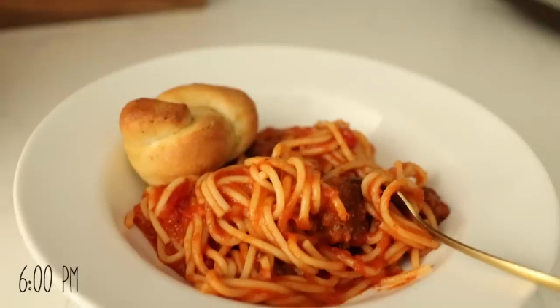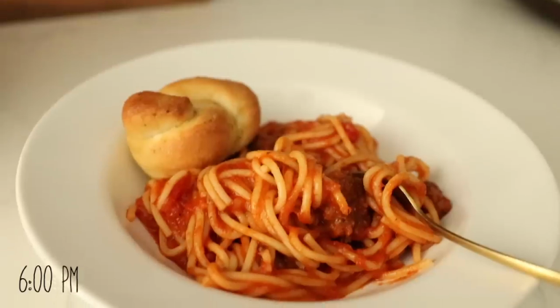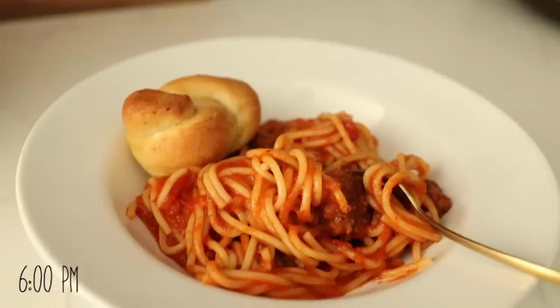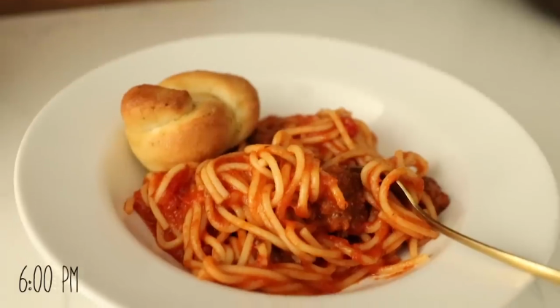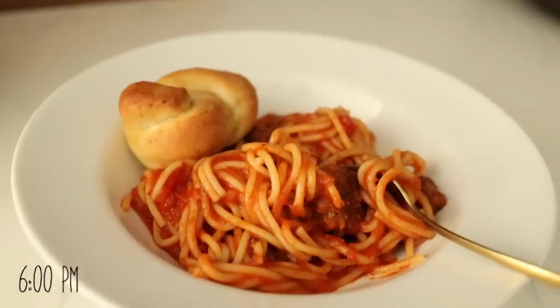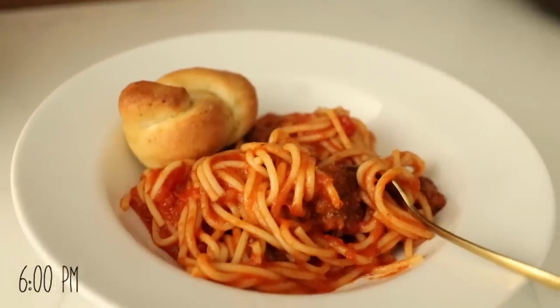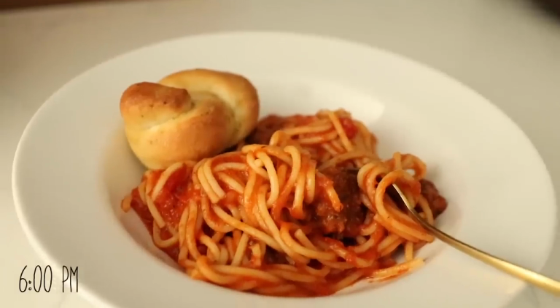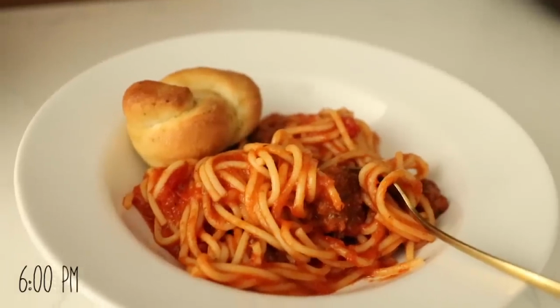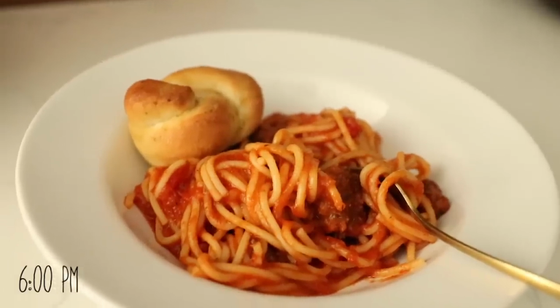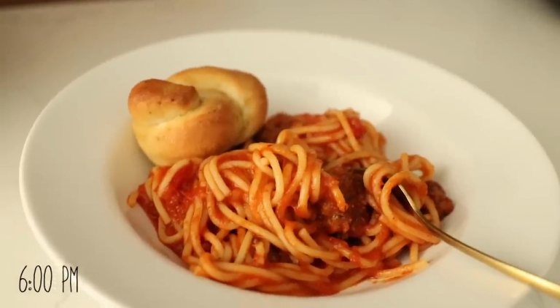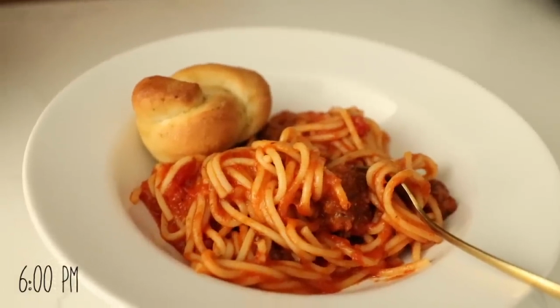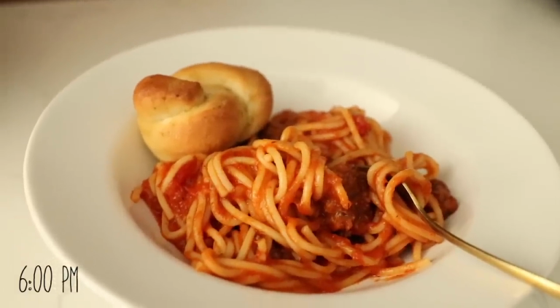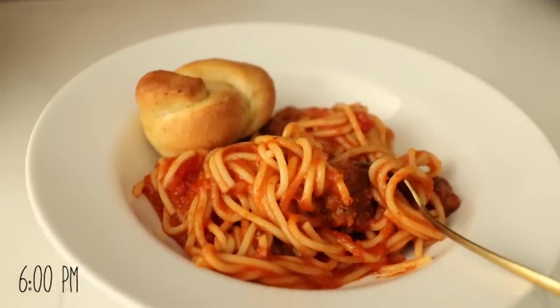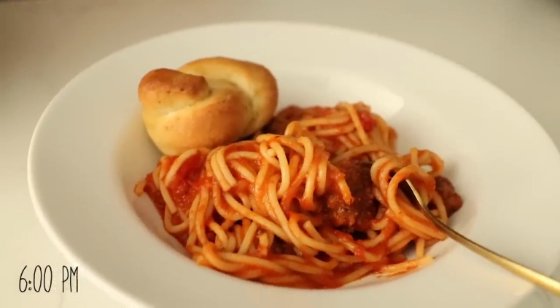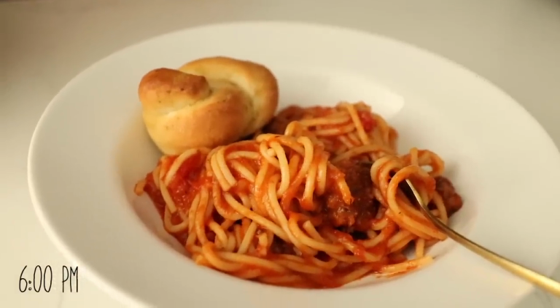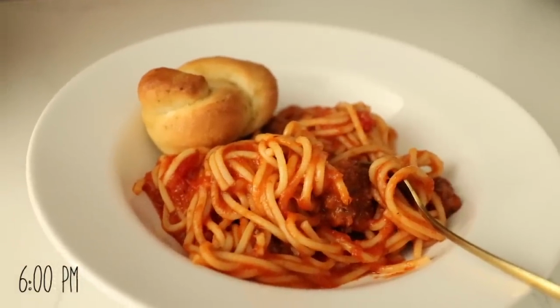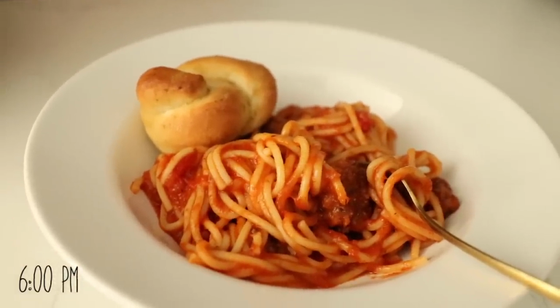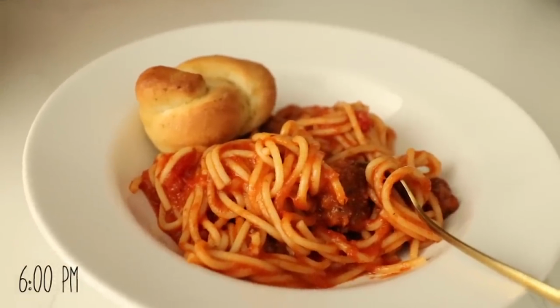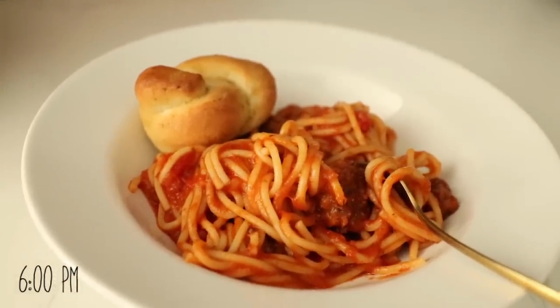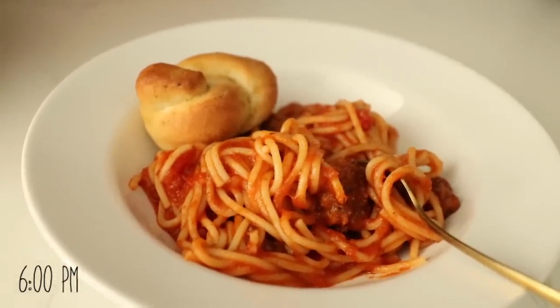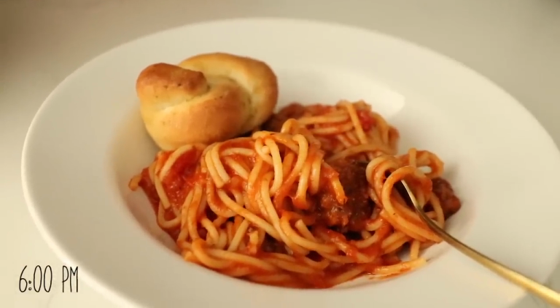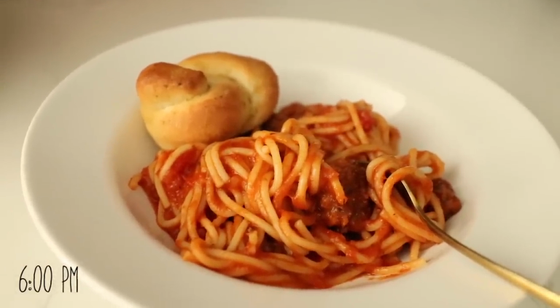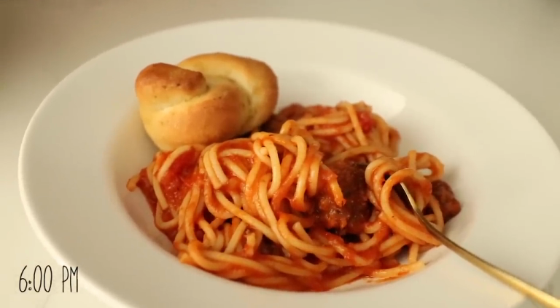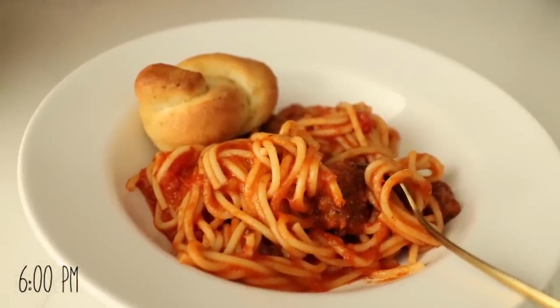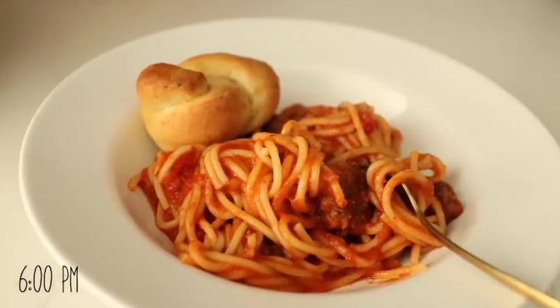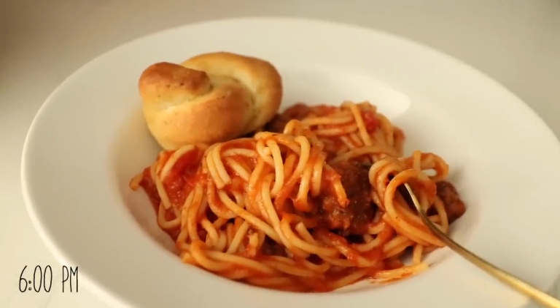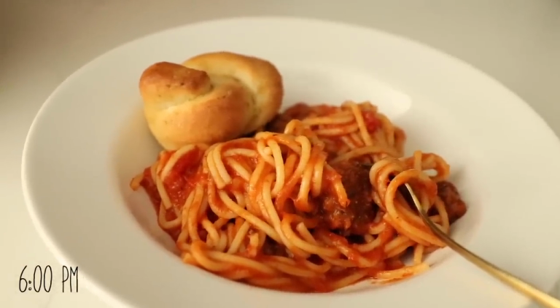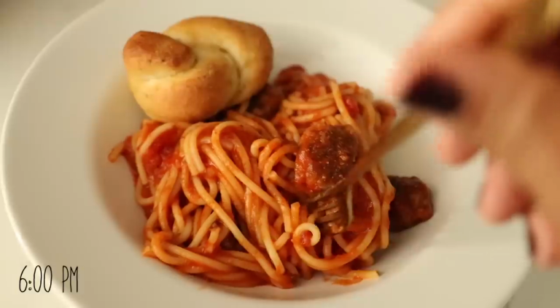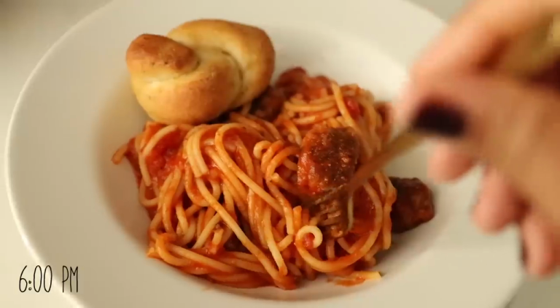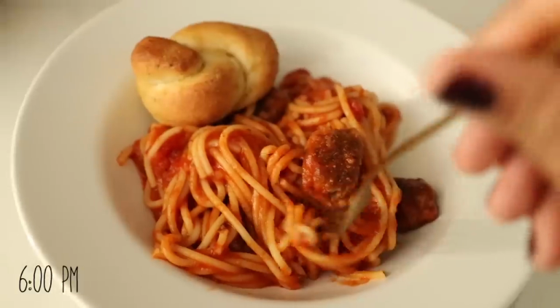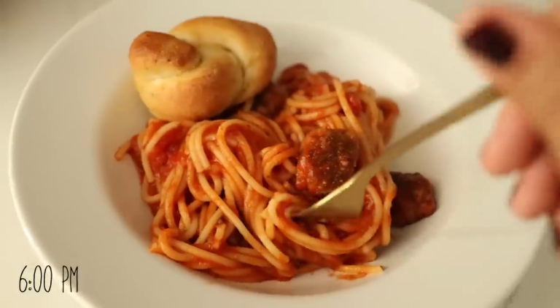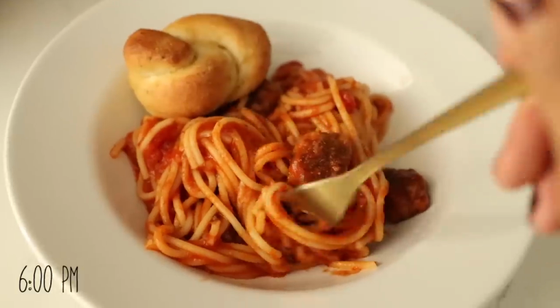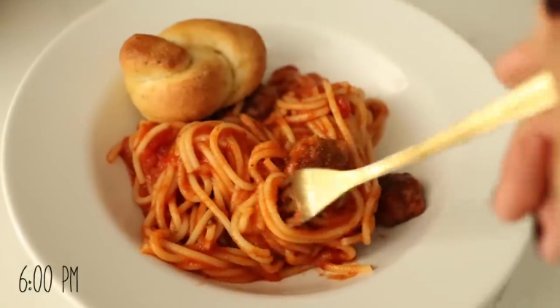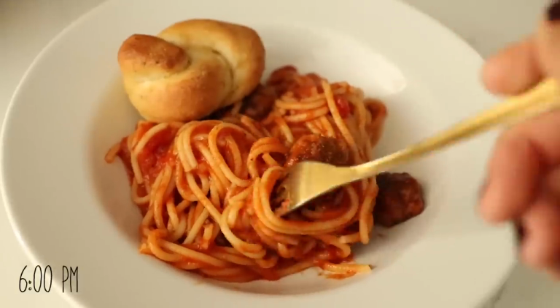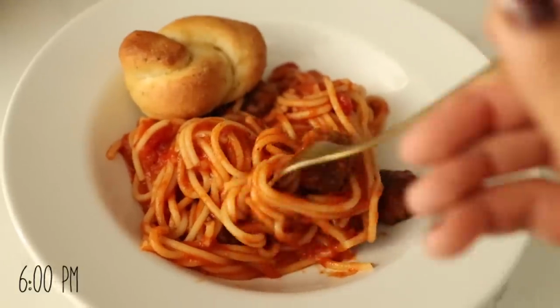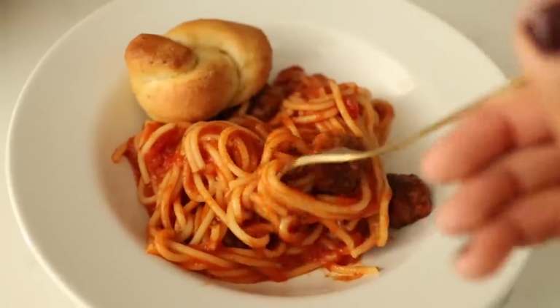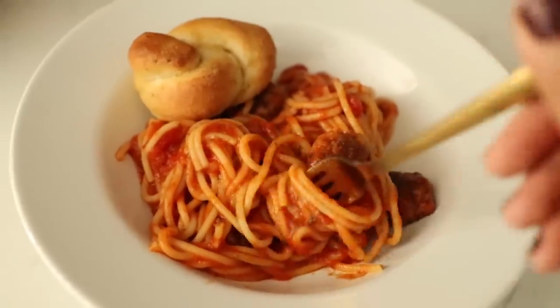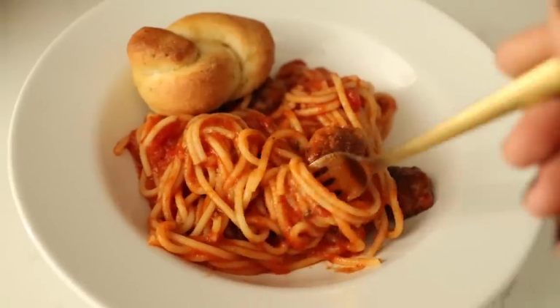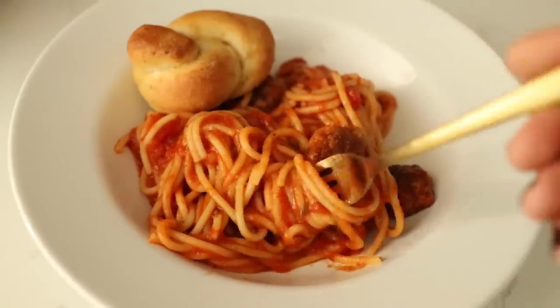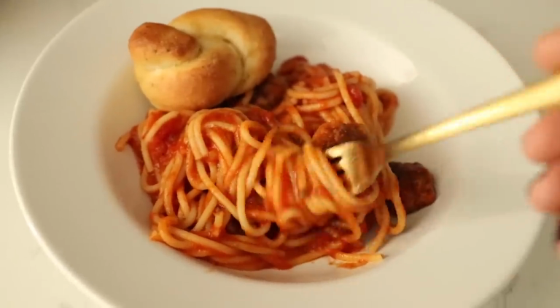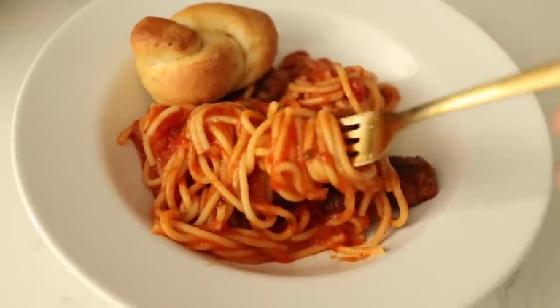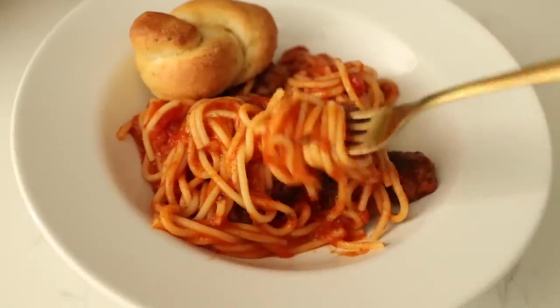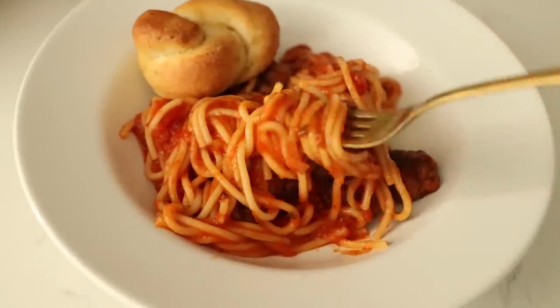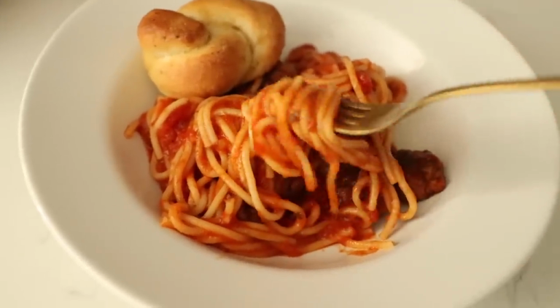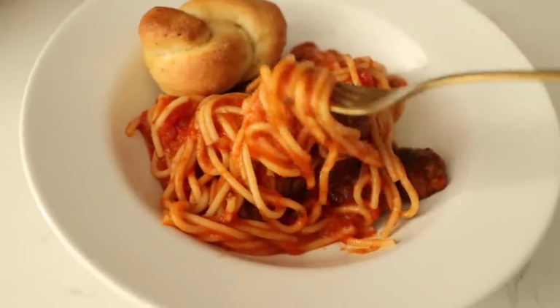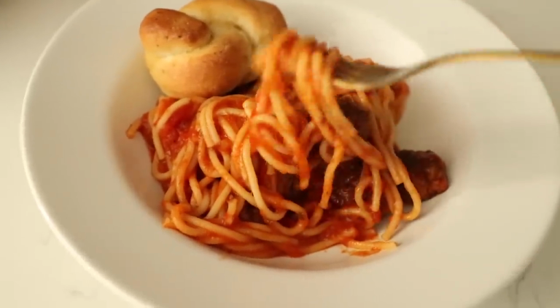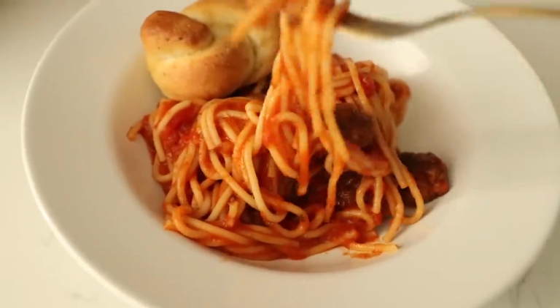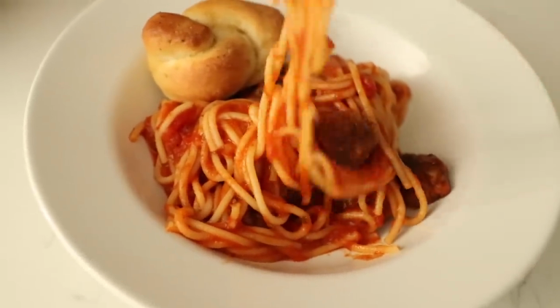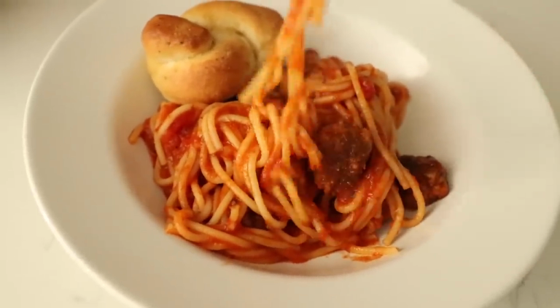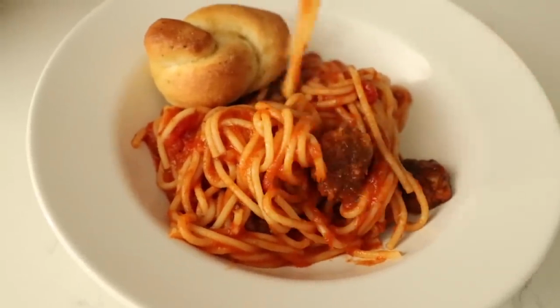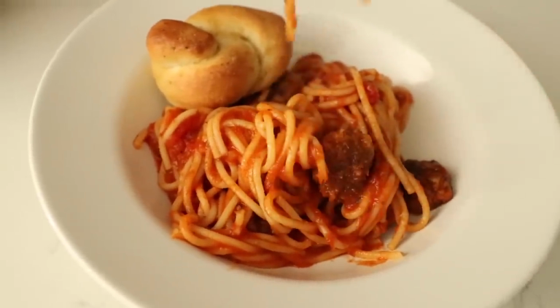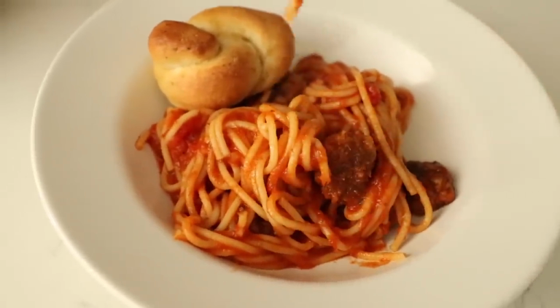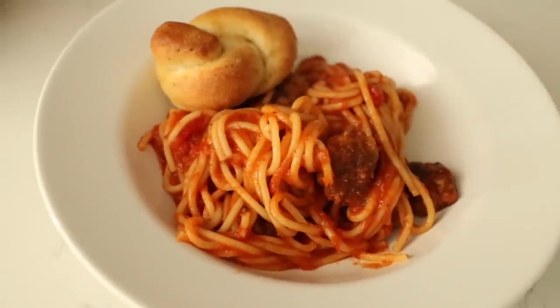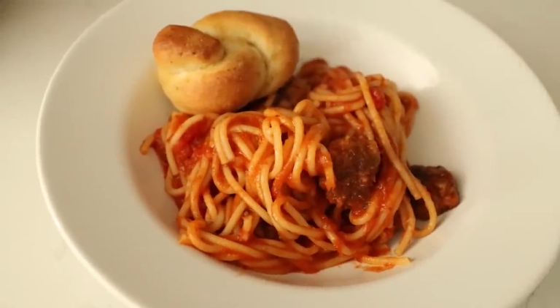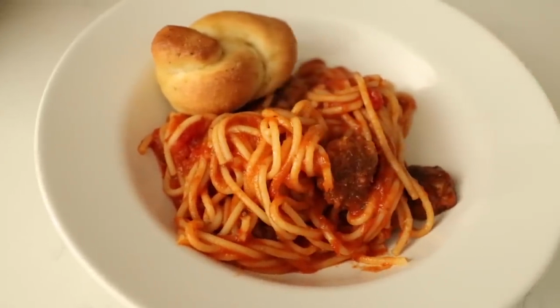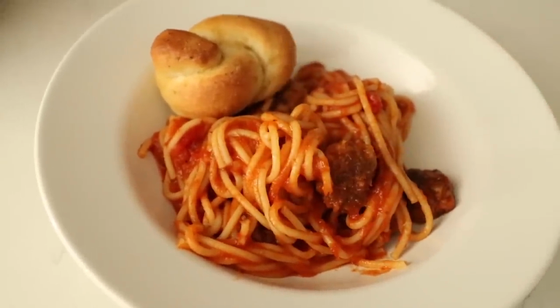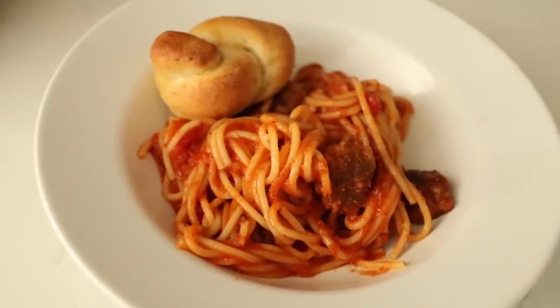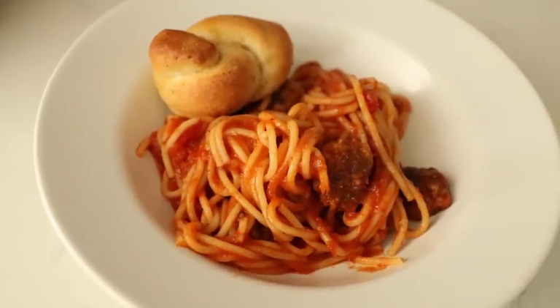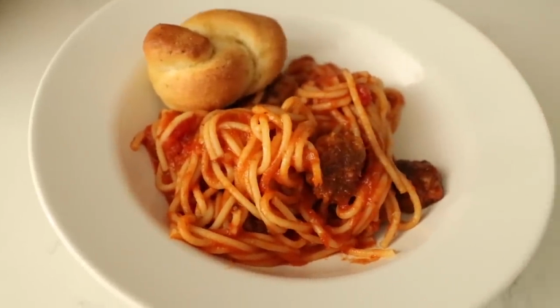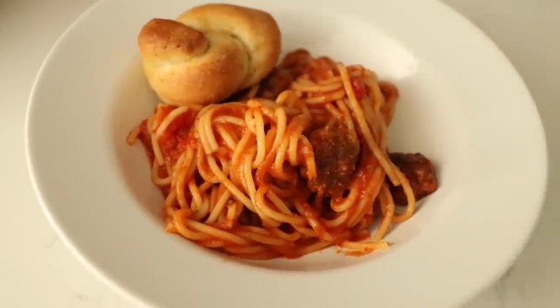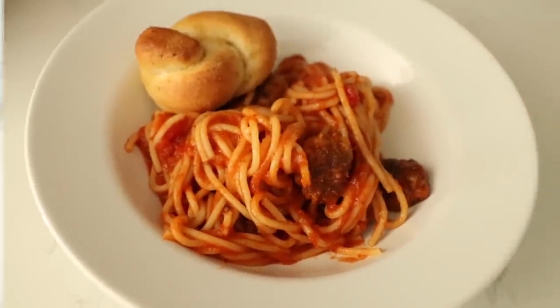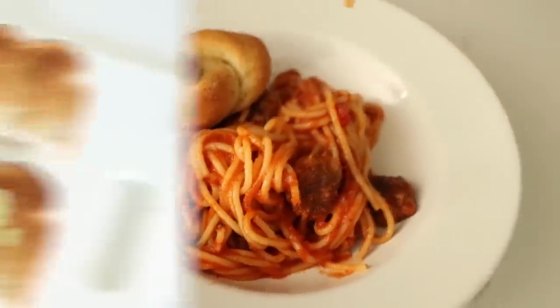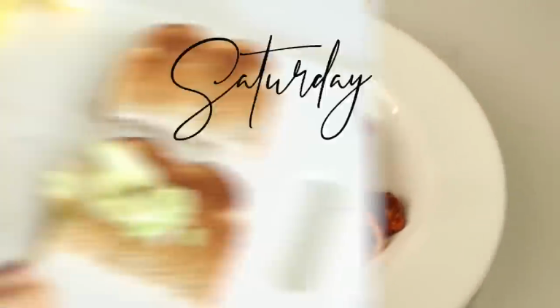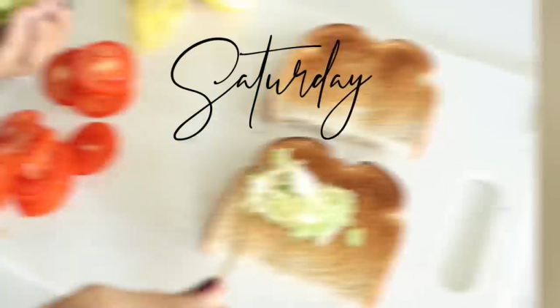Dinner was leftovers from Tuesday — the spaghetti, black bean and lentil balls, and garlic bread. All I had to do was warm it up.